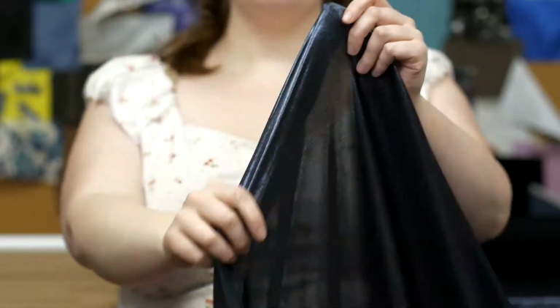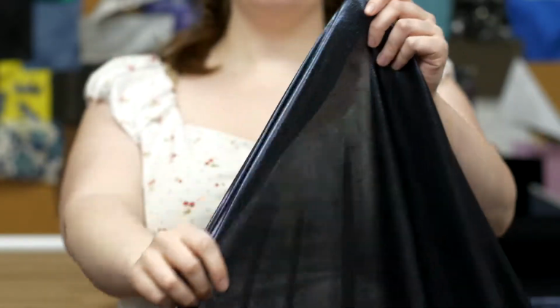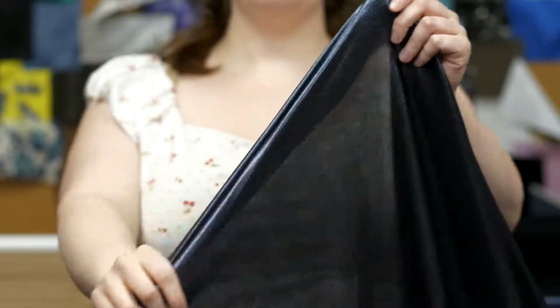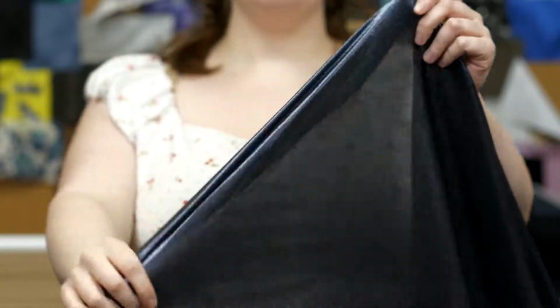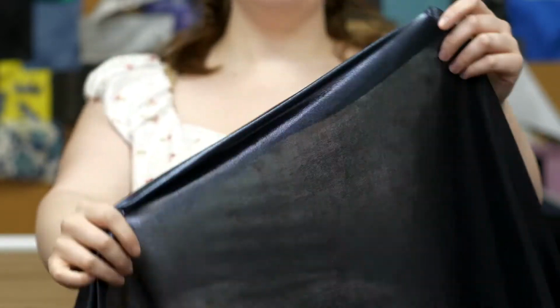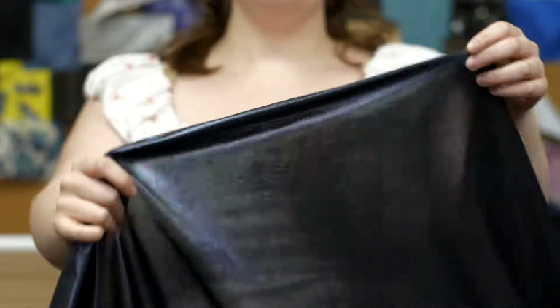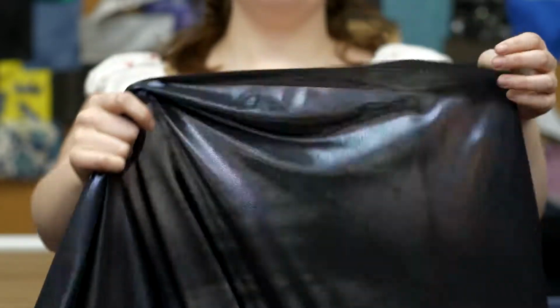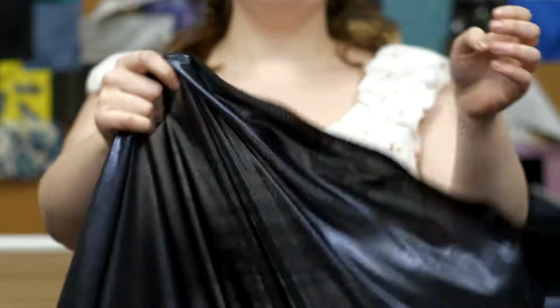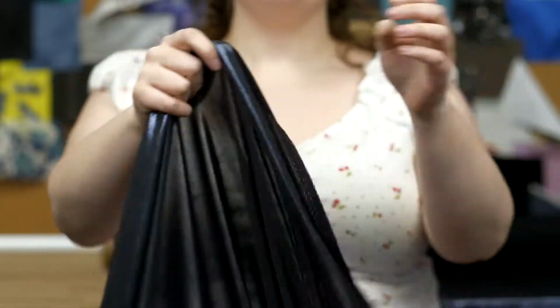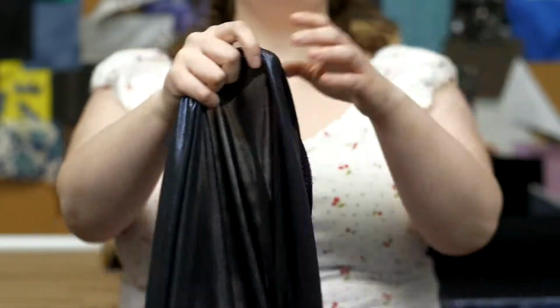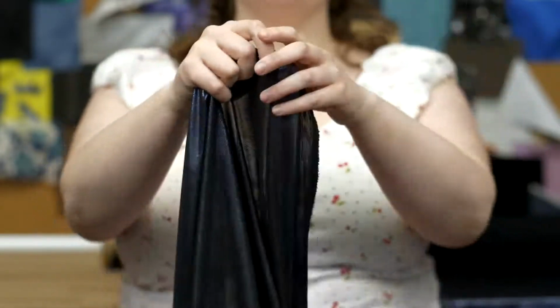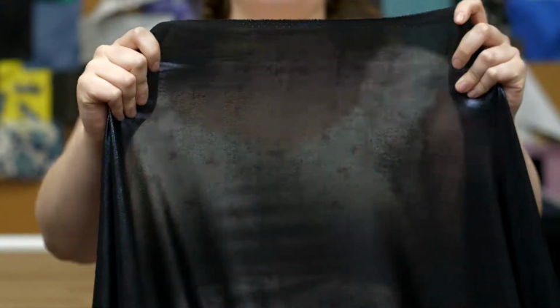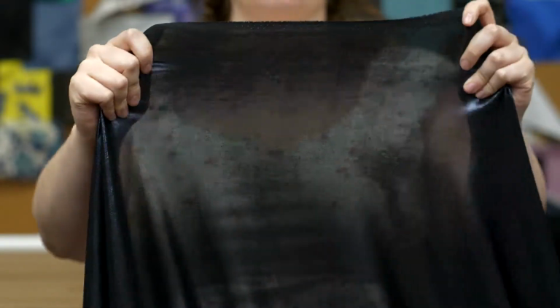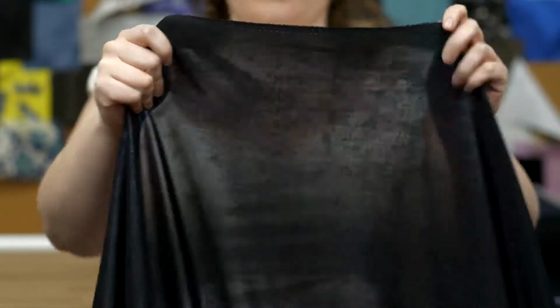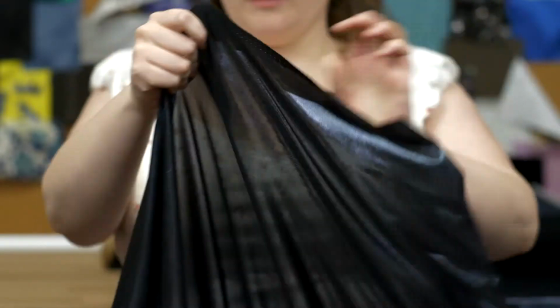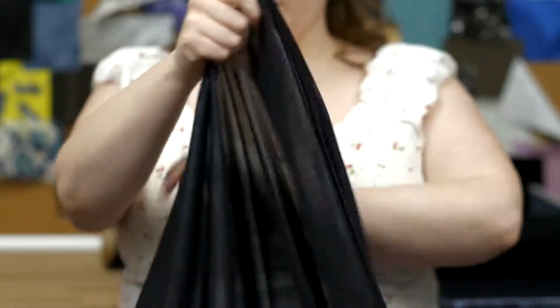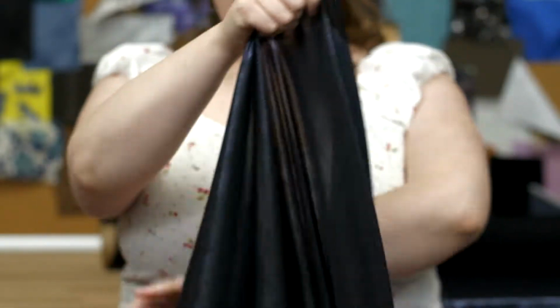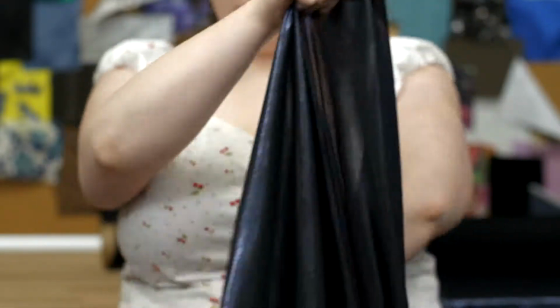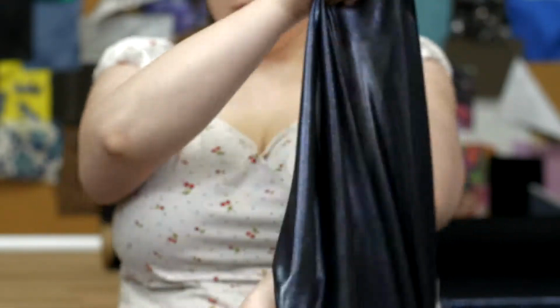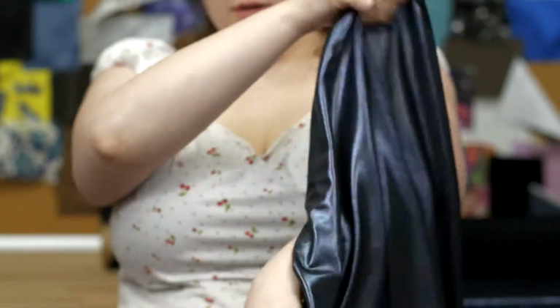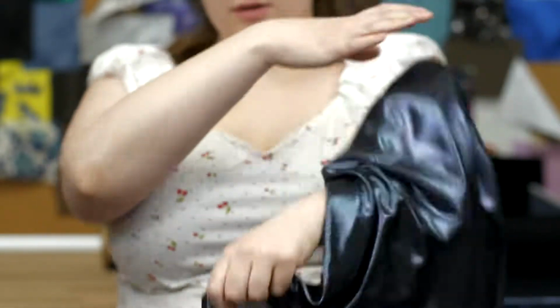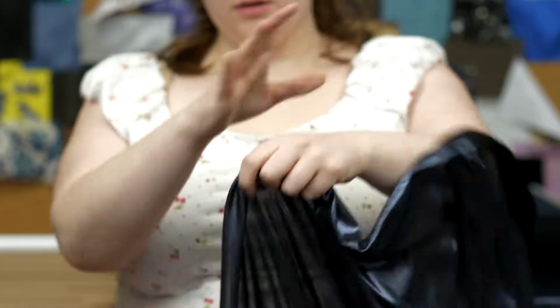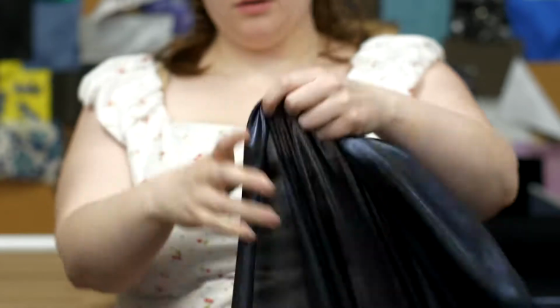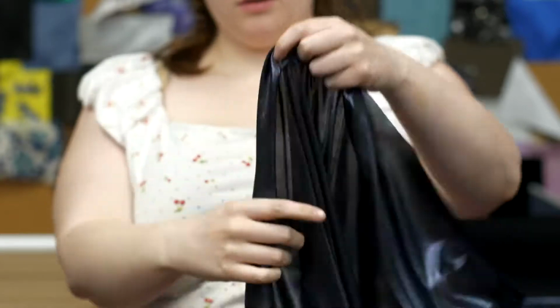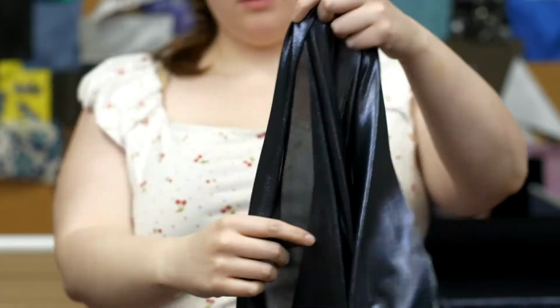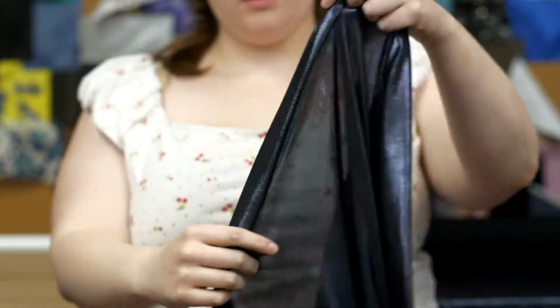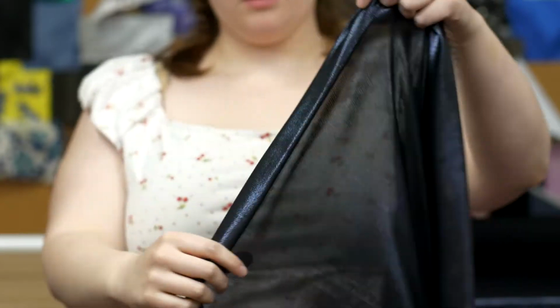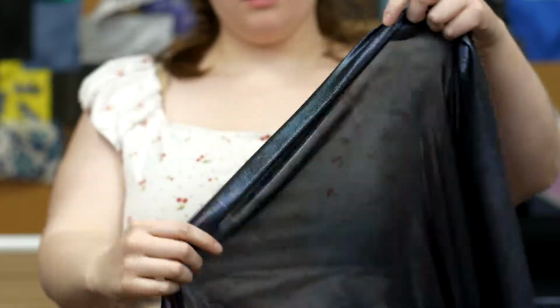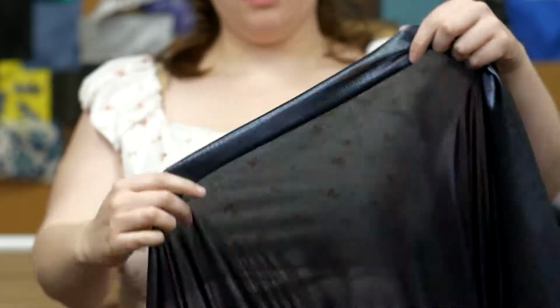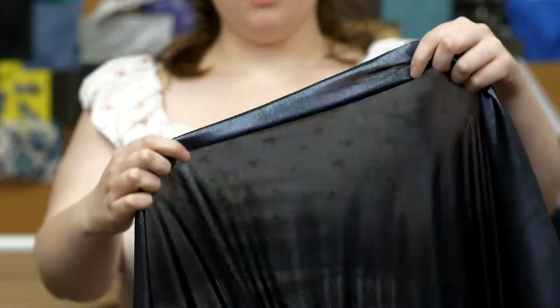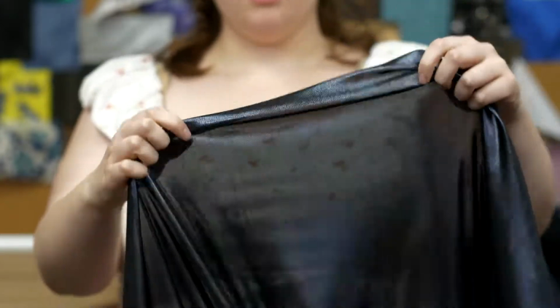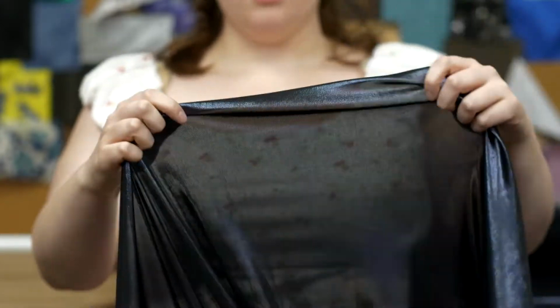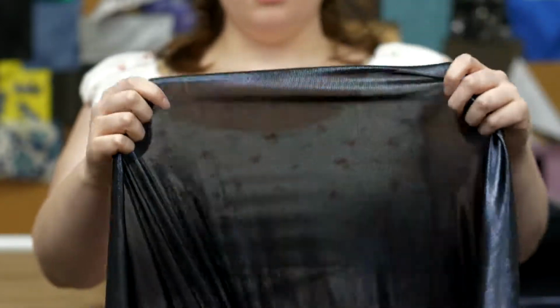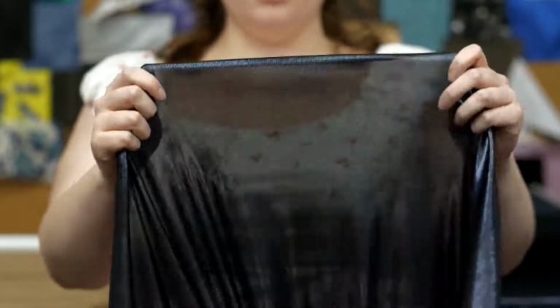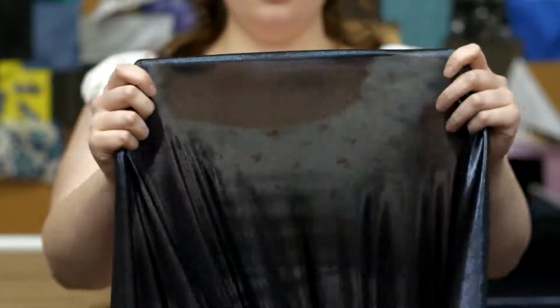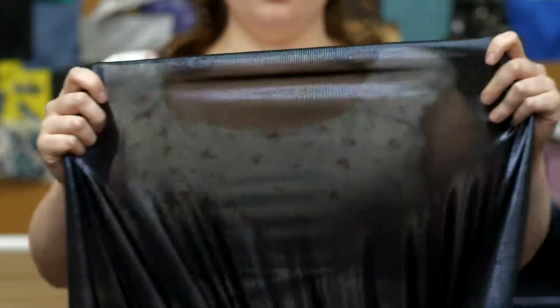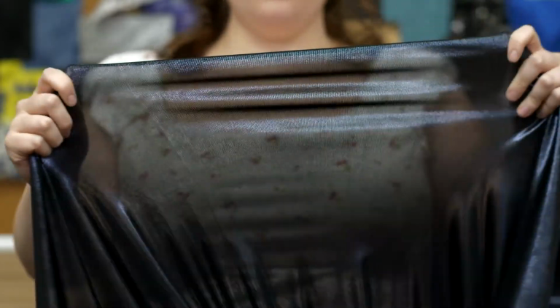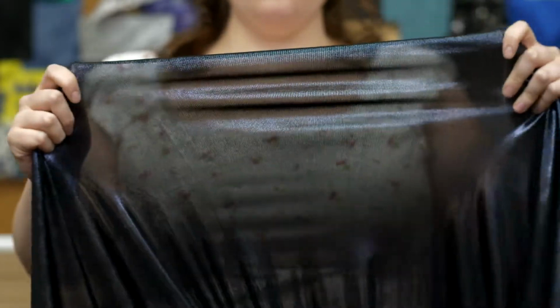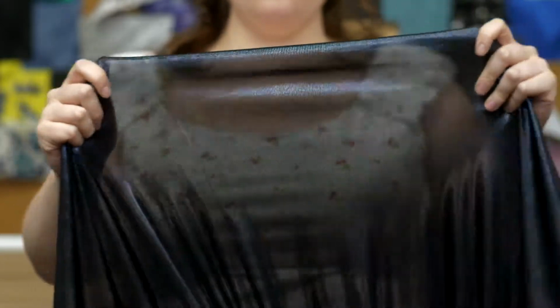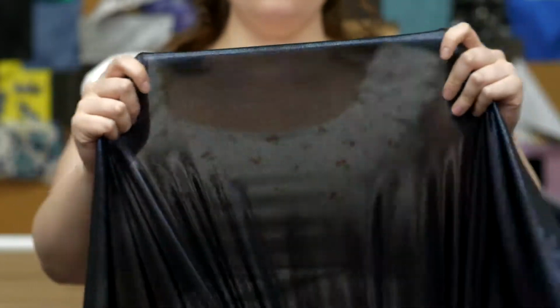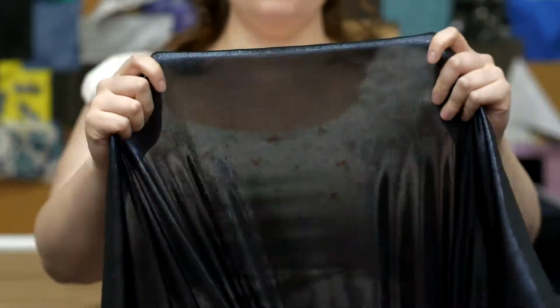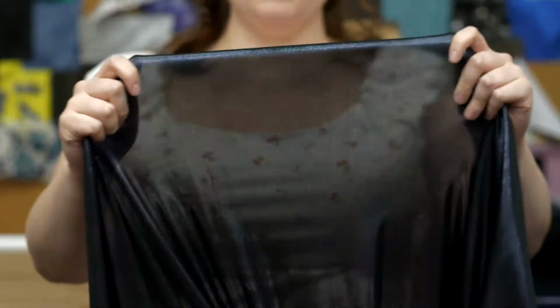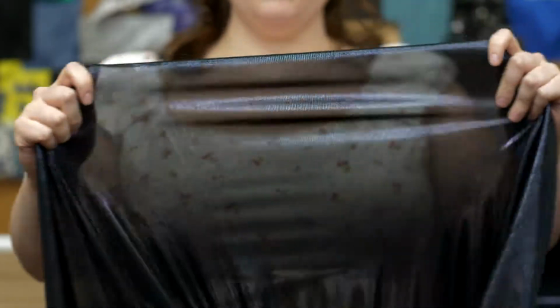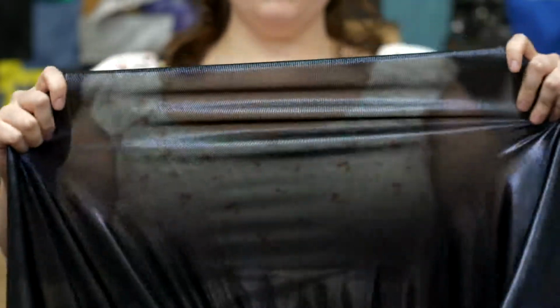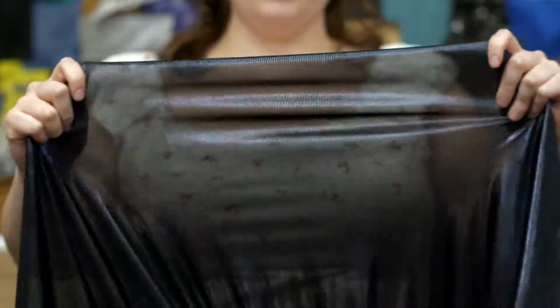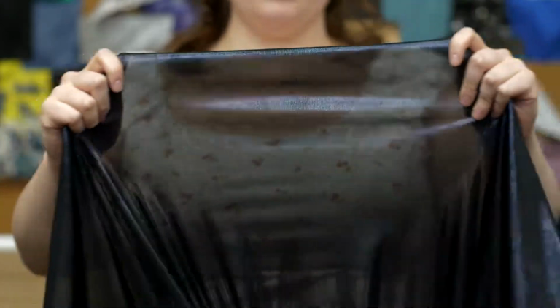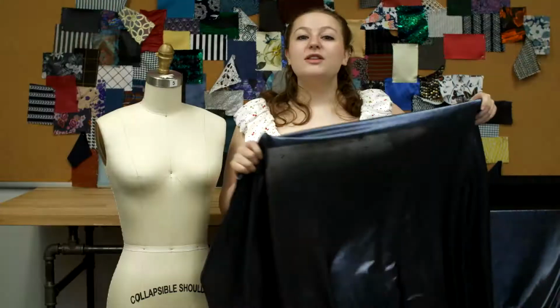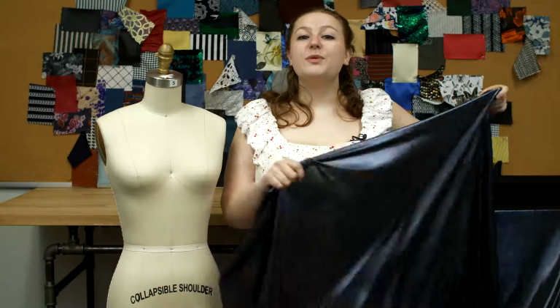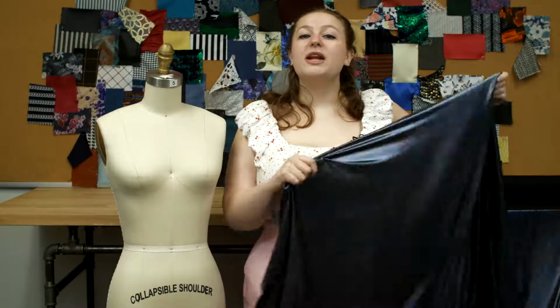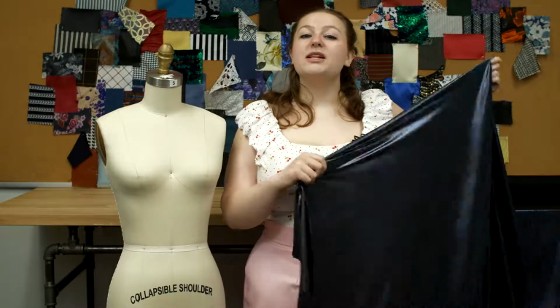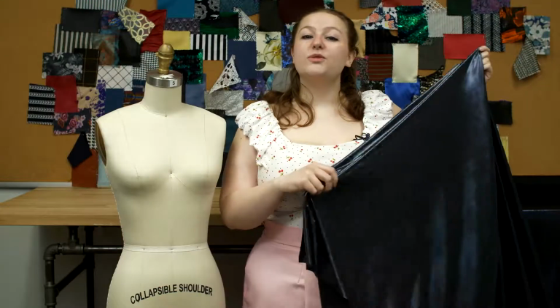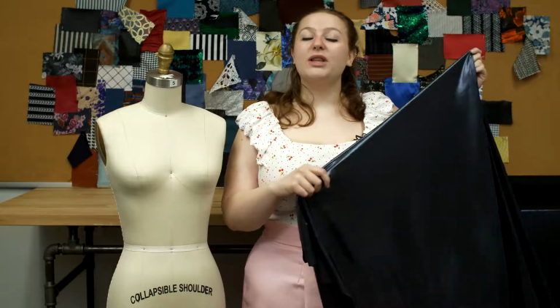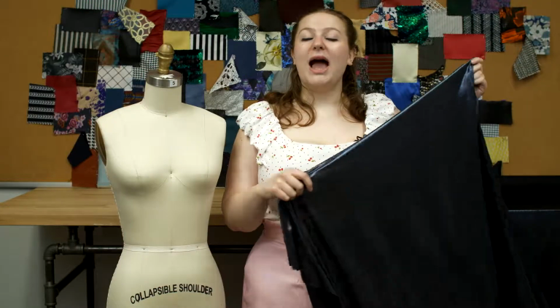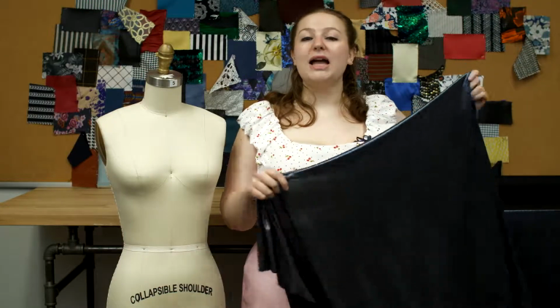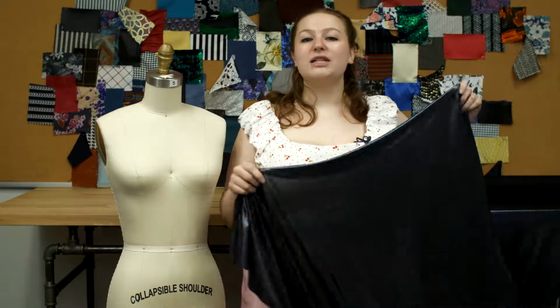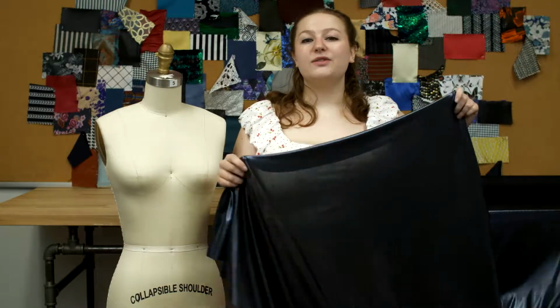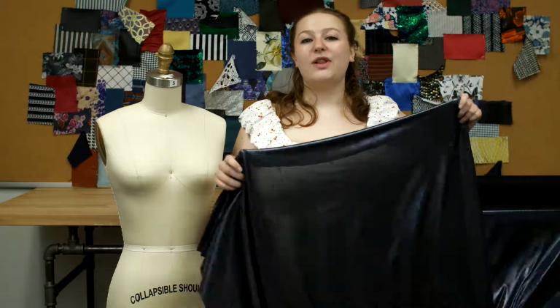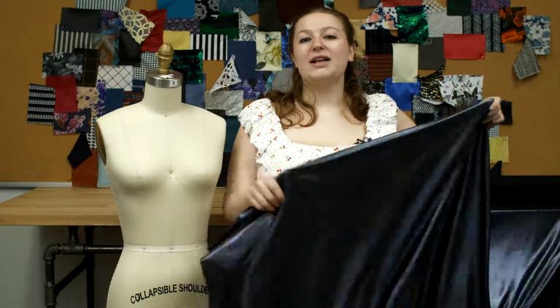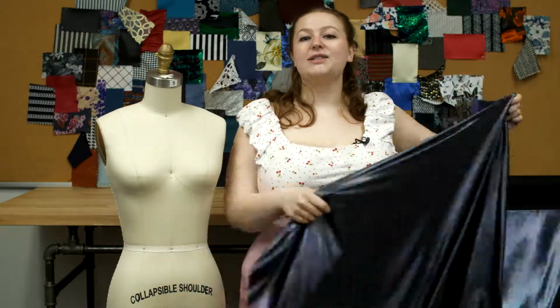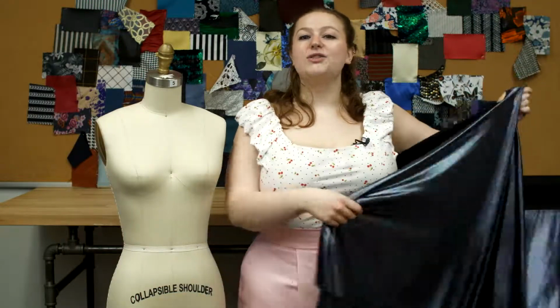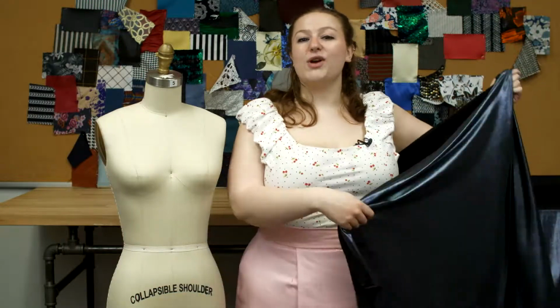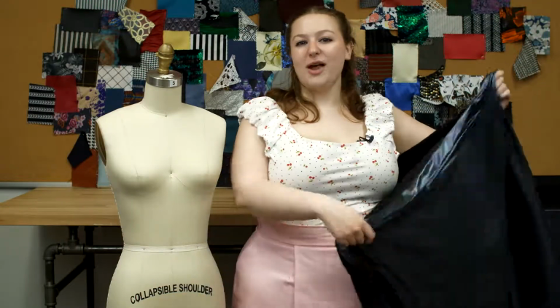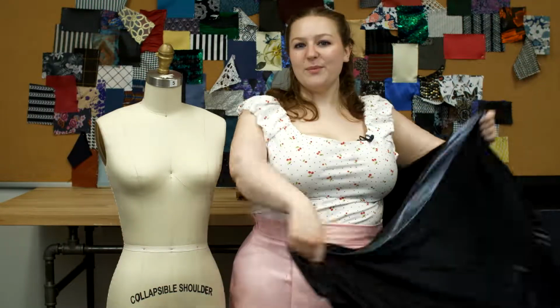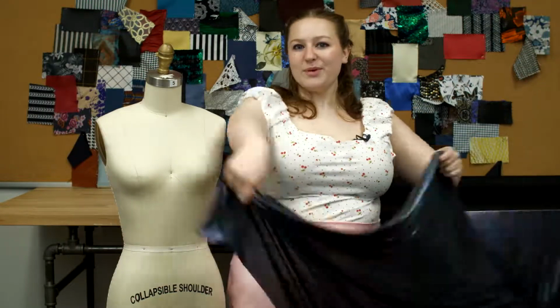It has a textured hand and ample one-way stretch. And it's completely sheer. This product has a relaxed, flaccid drape.